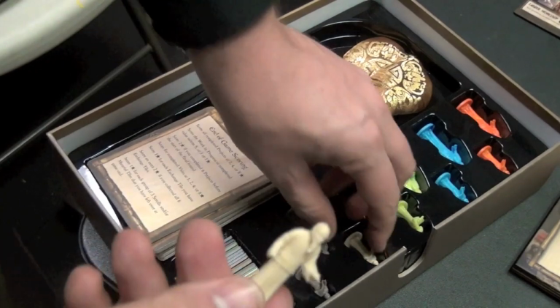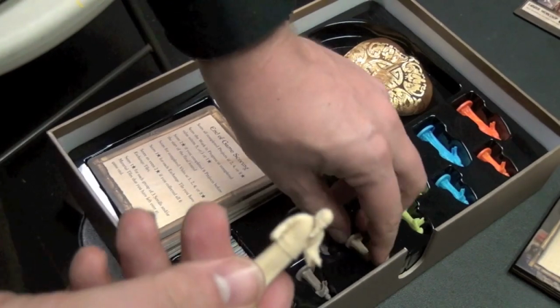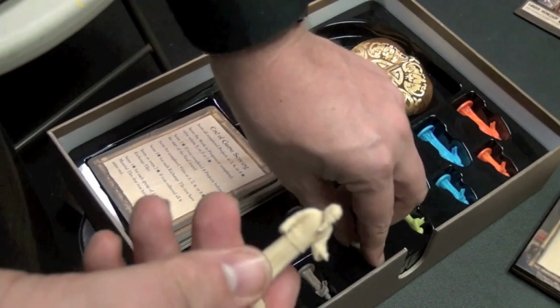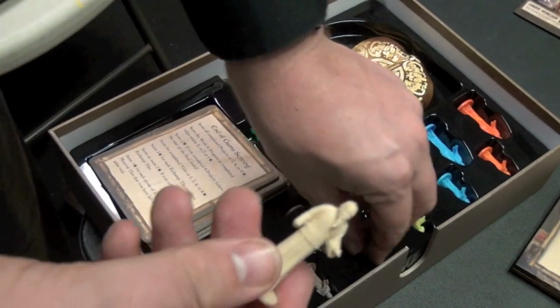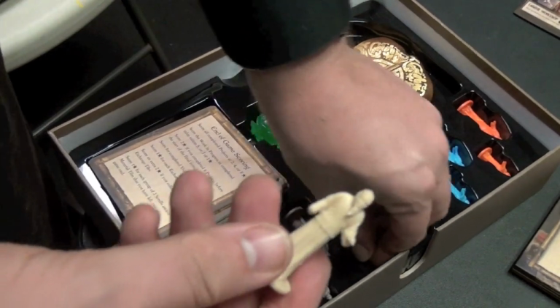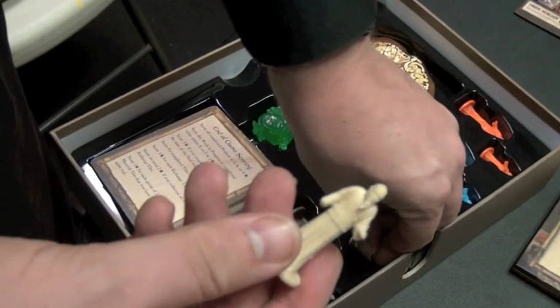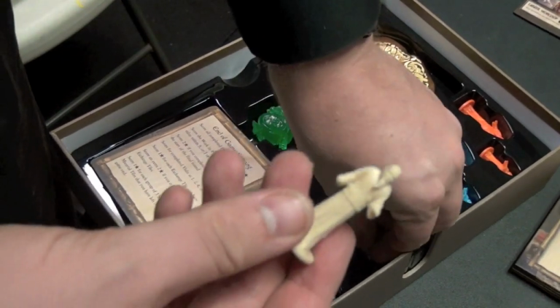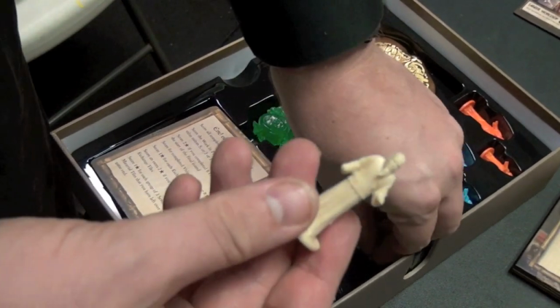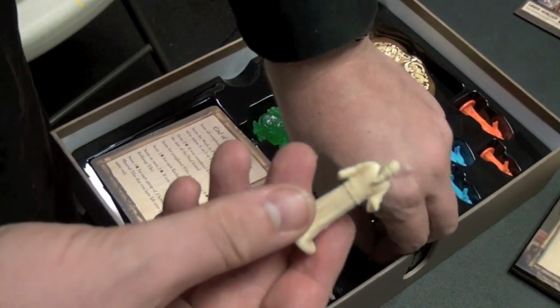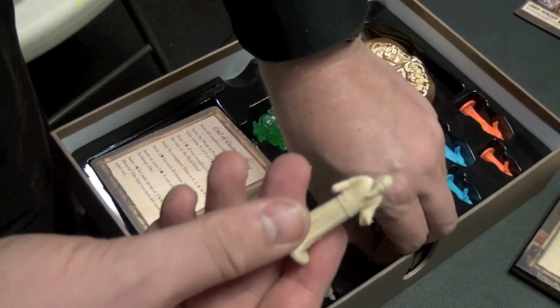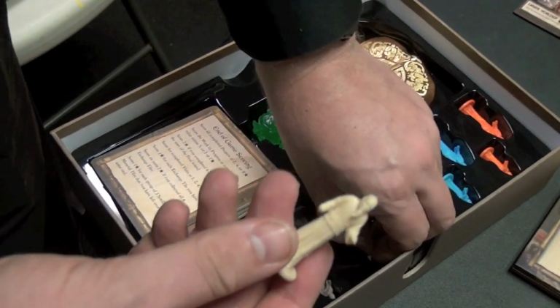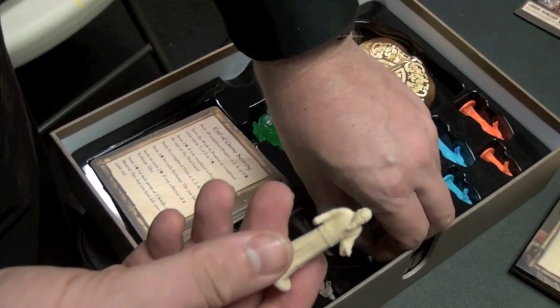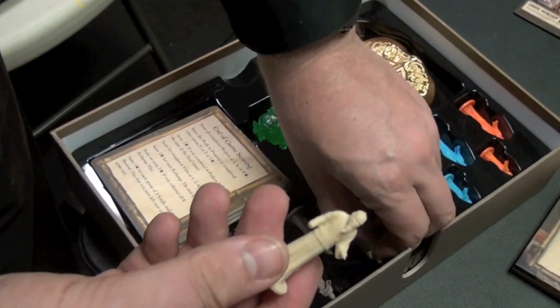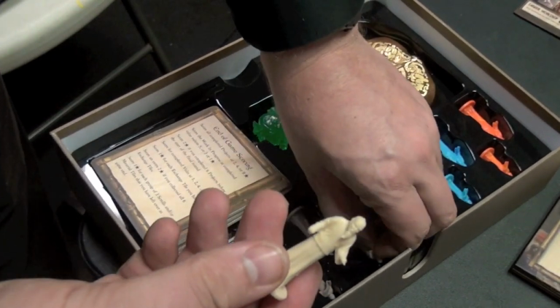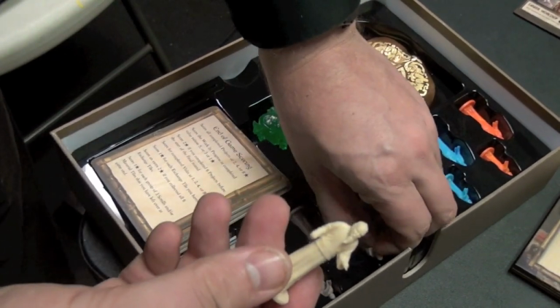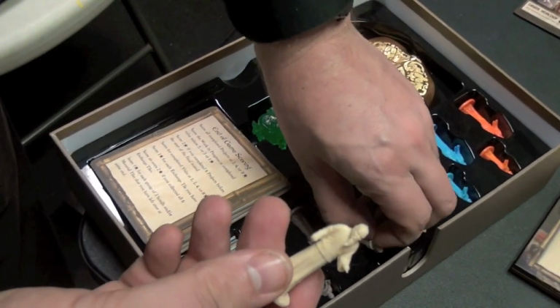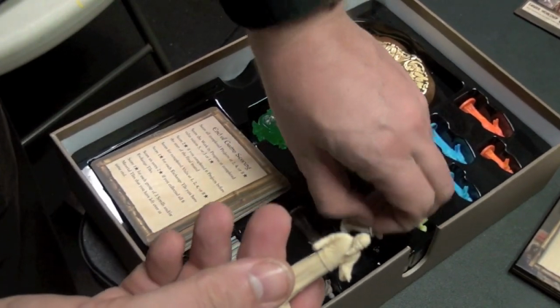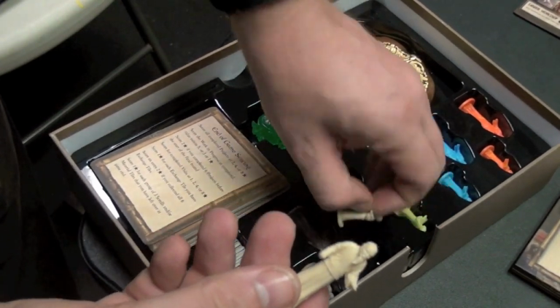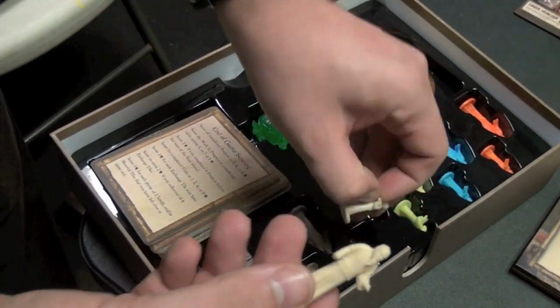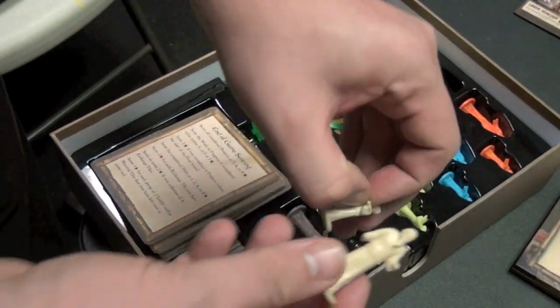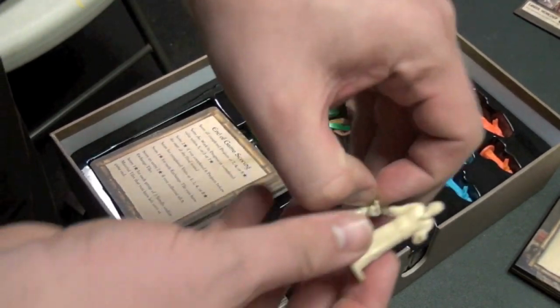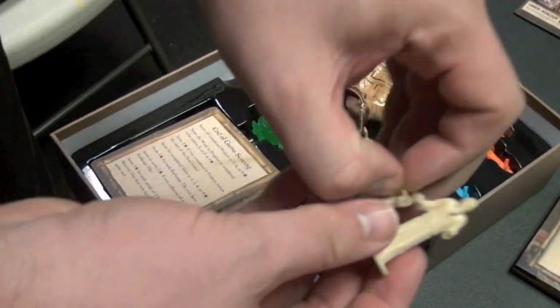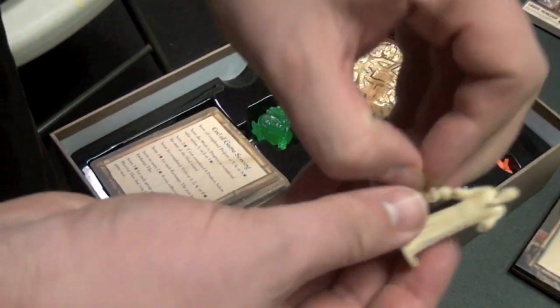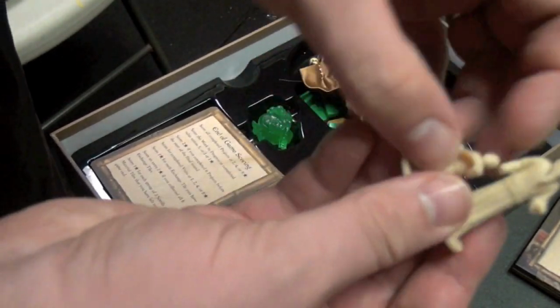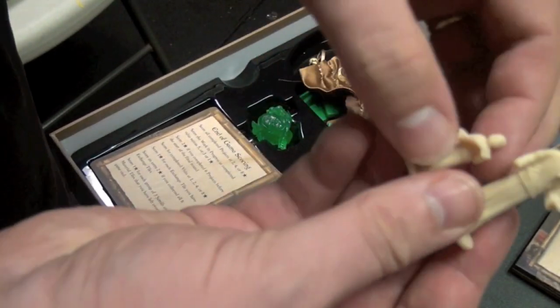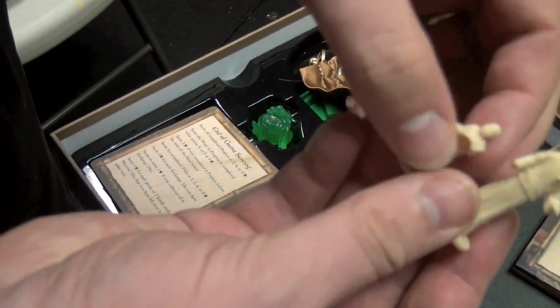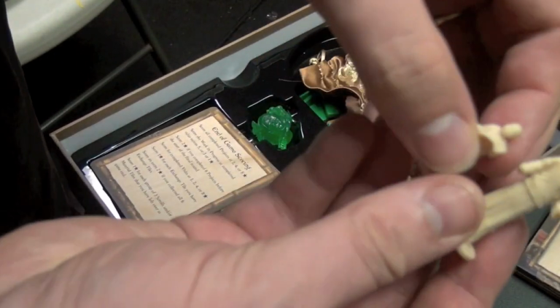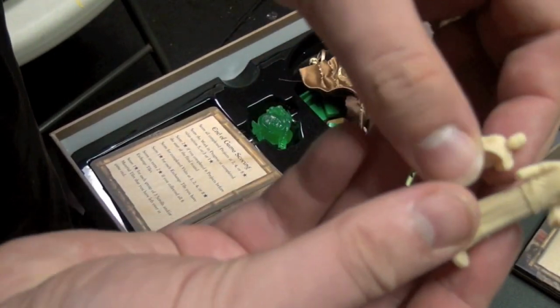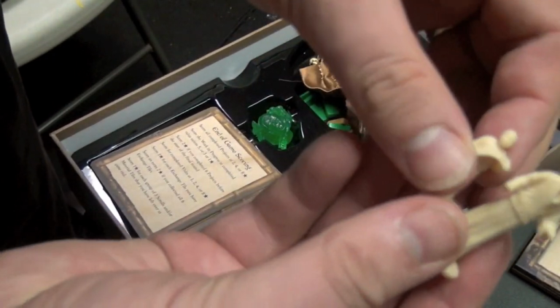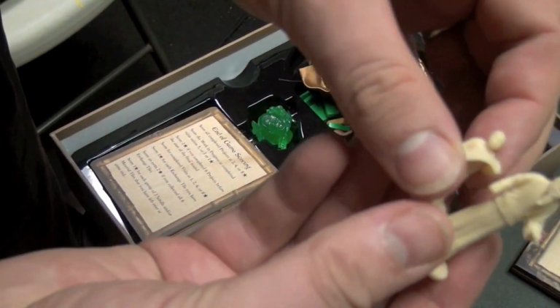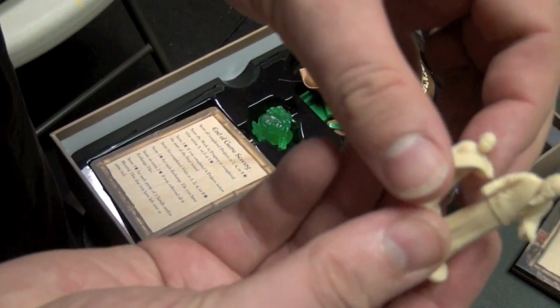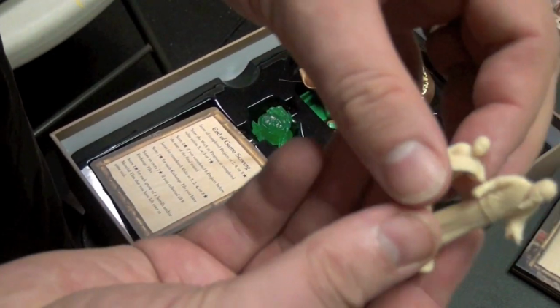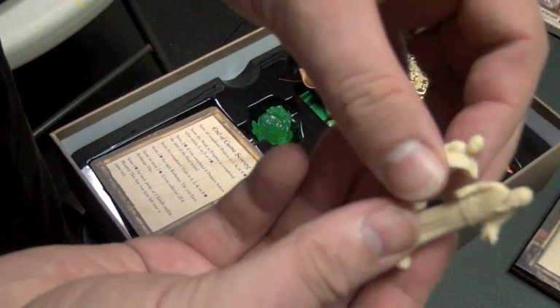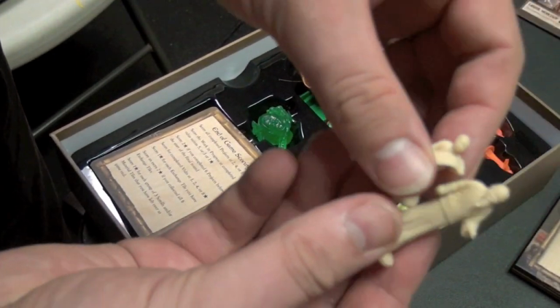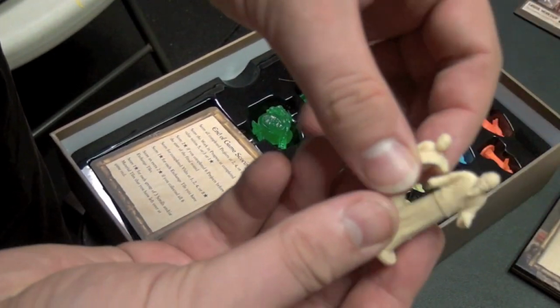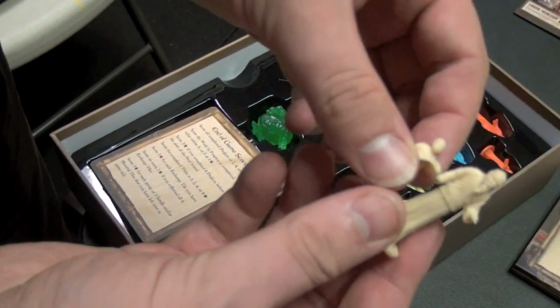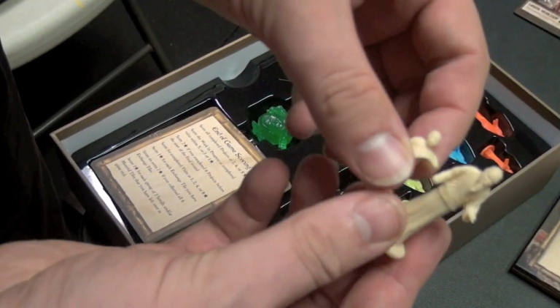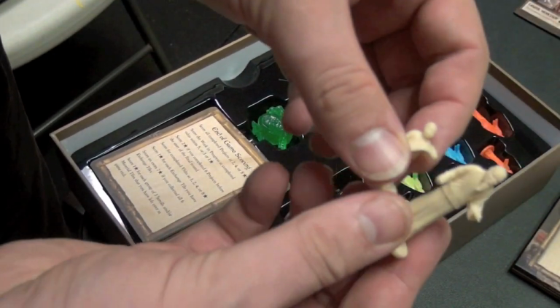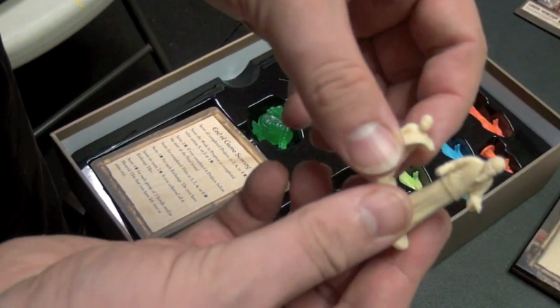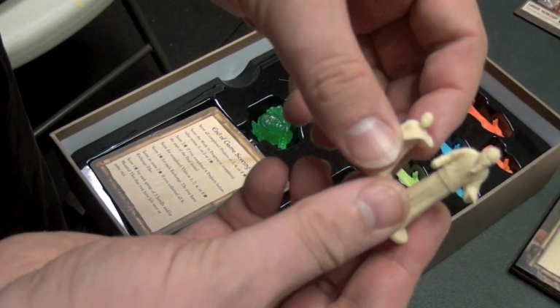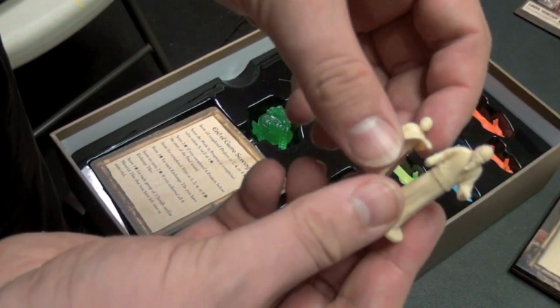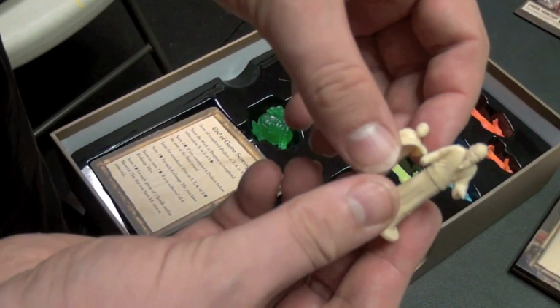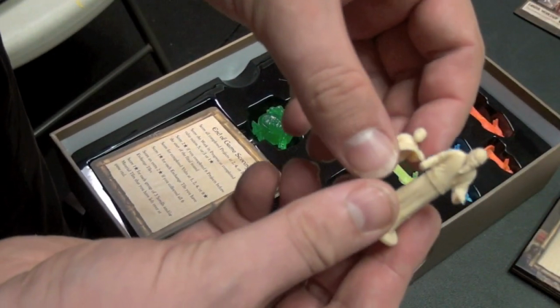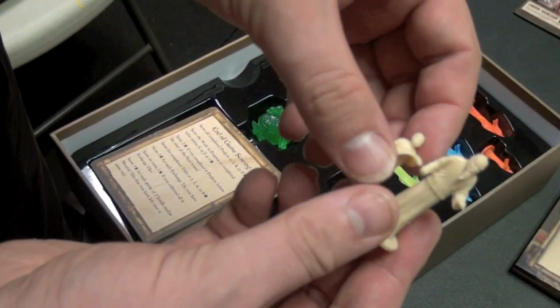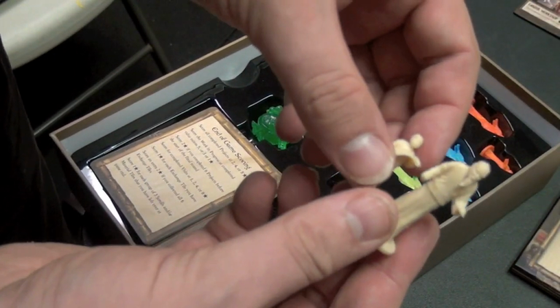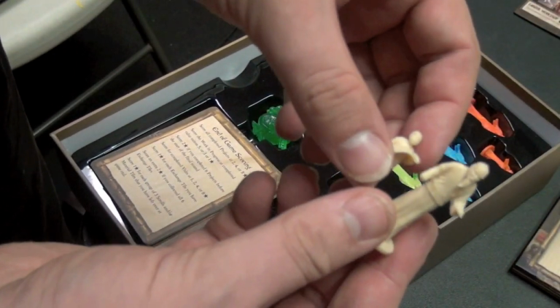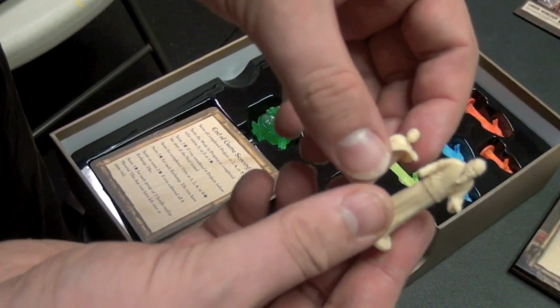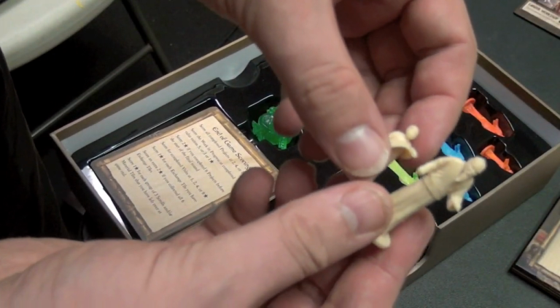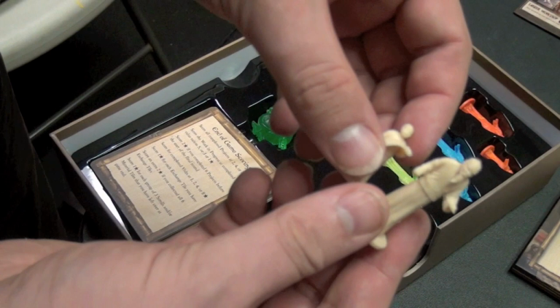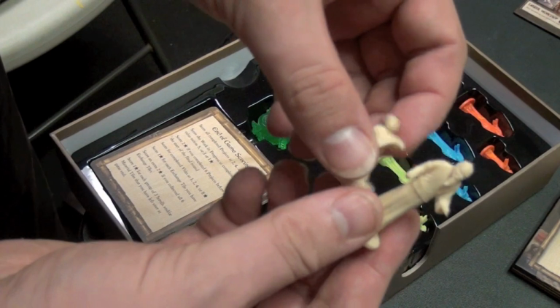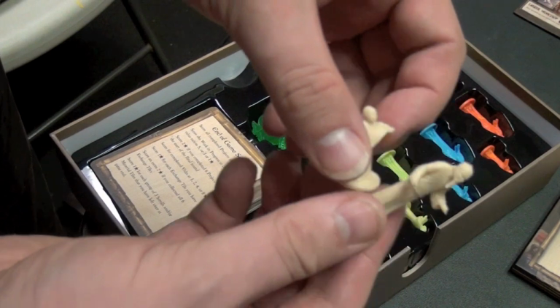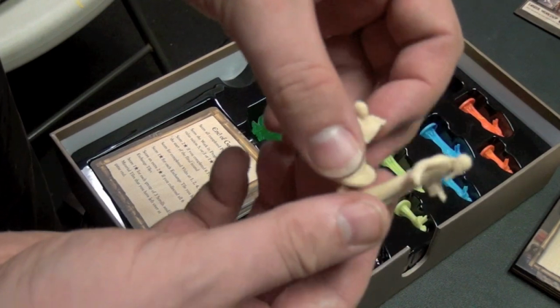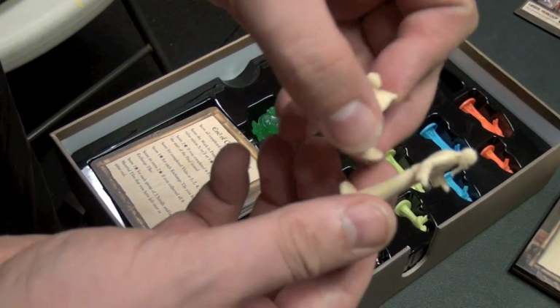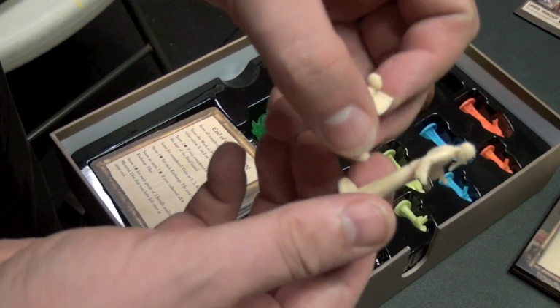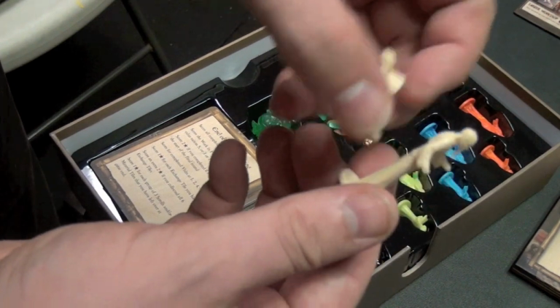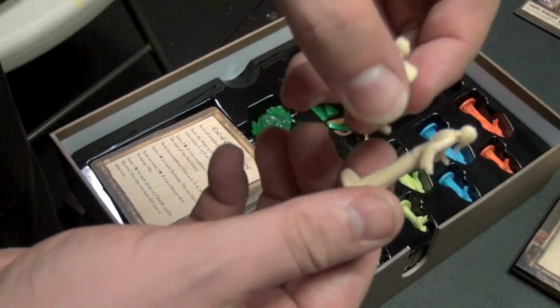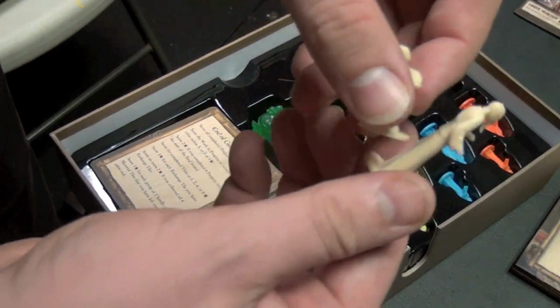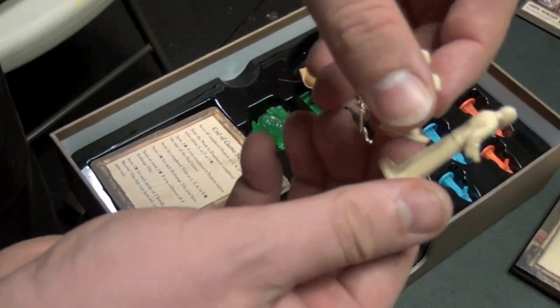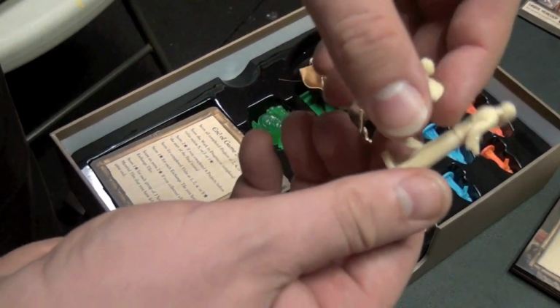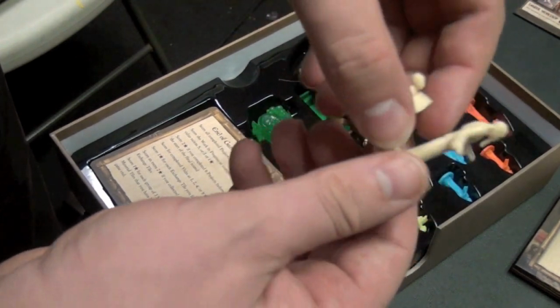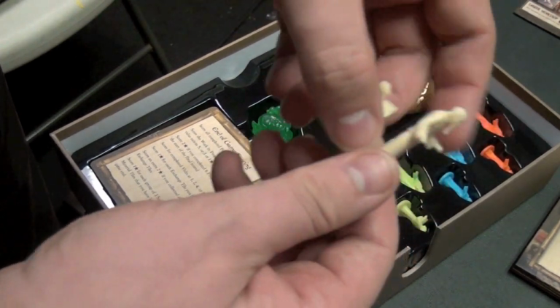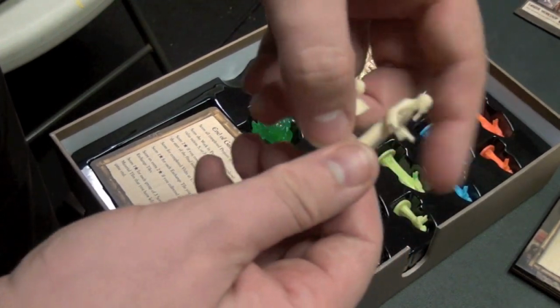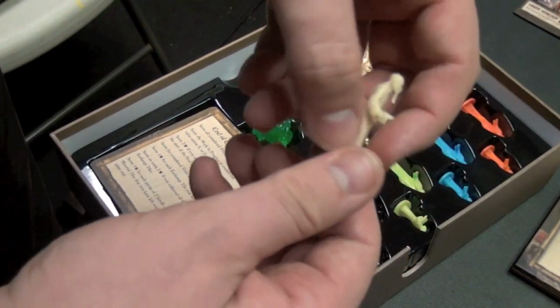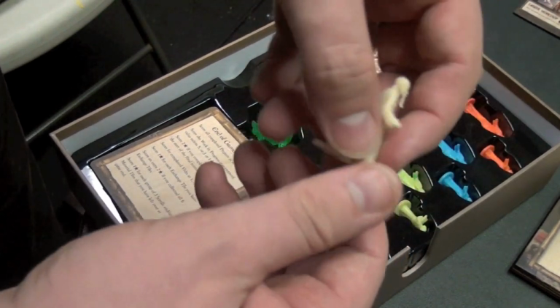They're nice bendable plastic. So let's talk about the pieces now. Each player is going to get two of these pieces — one is your master and one is your apprentice. Let's go to work.